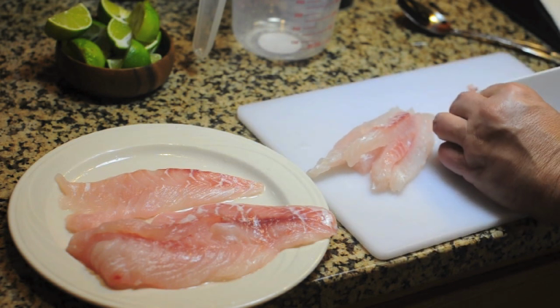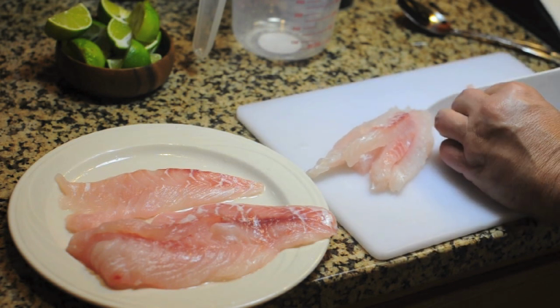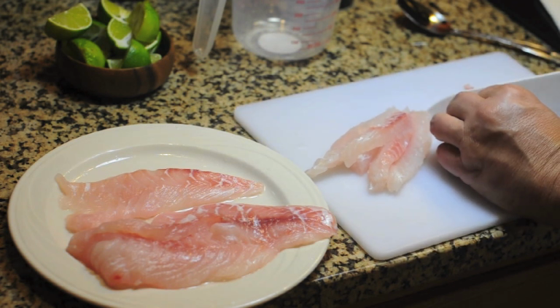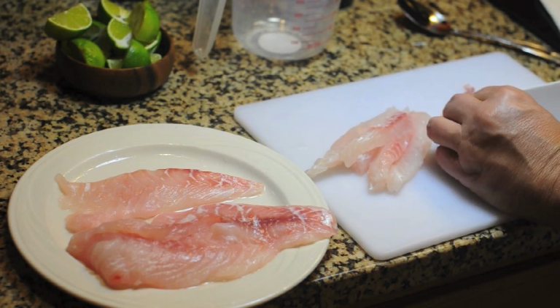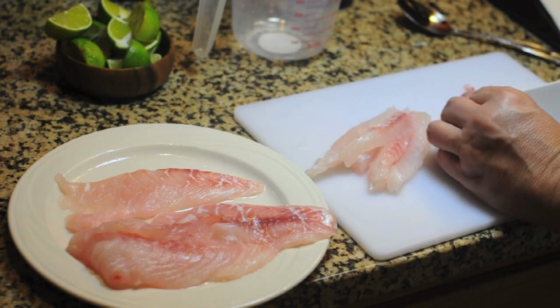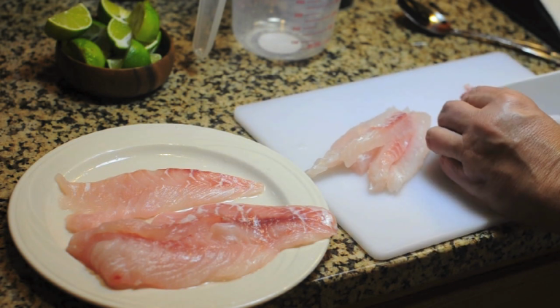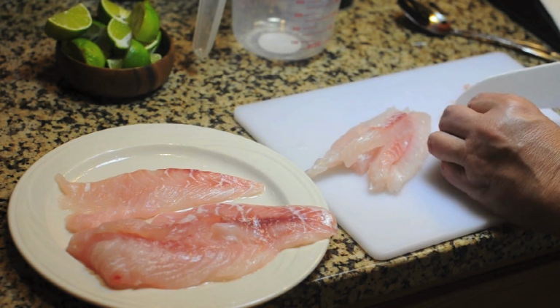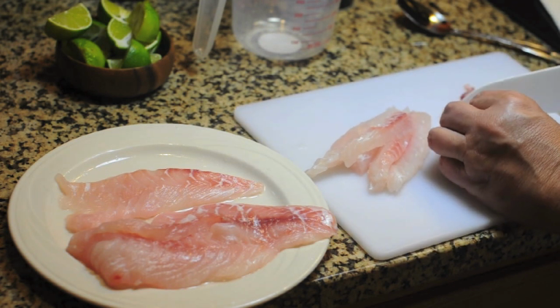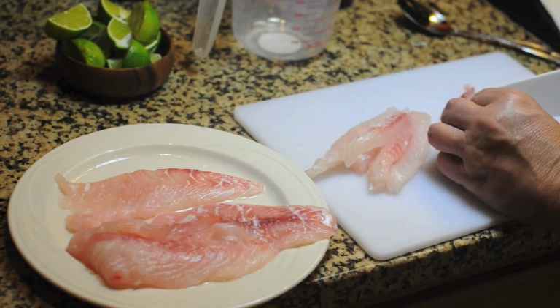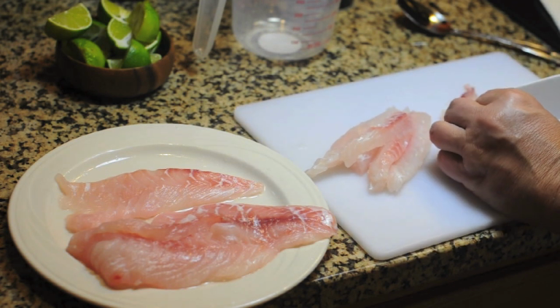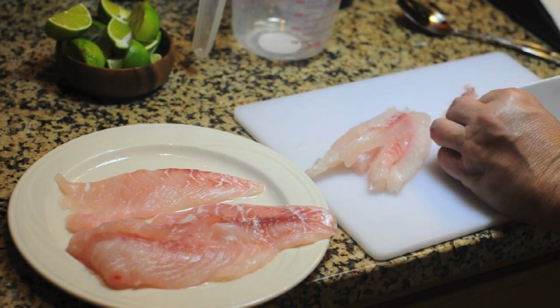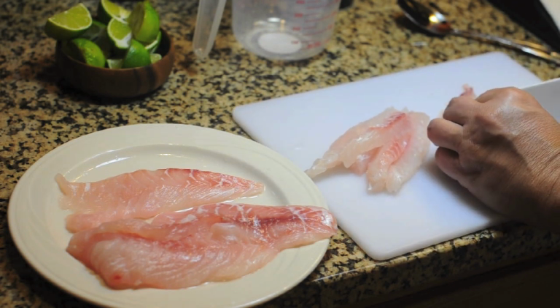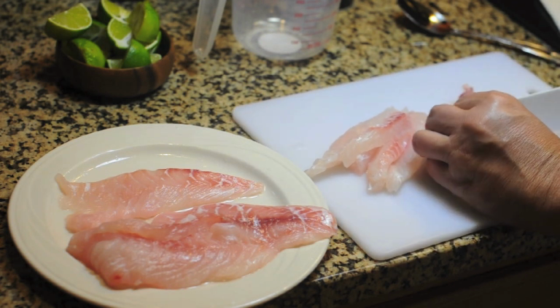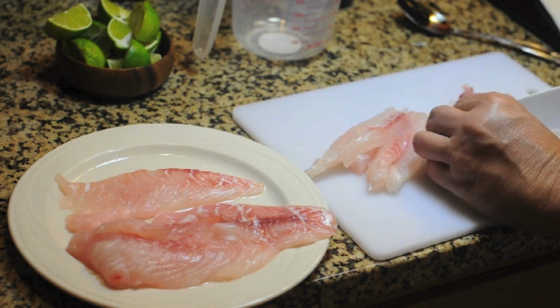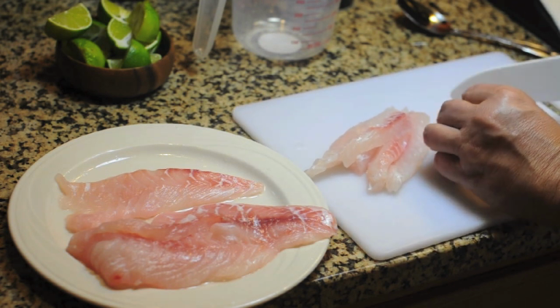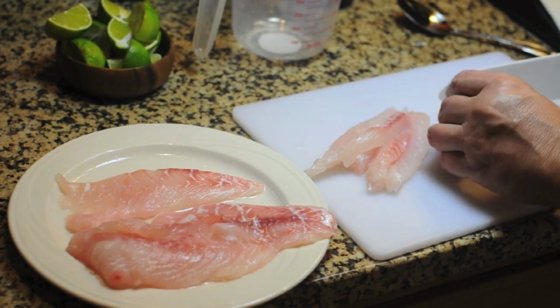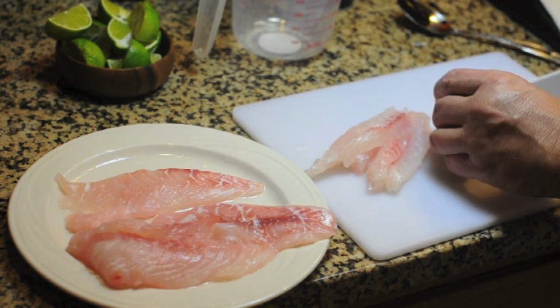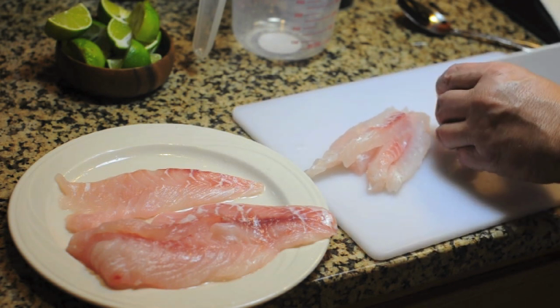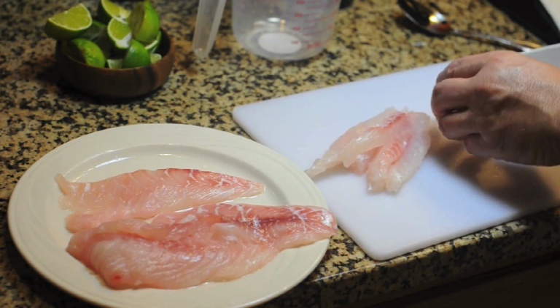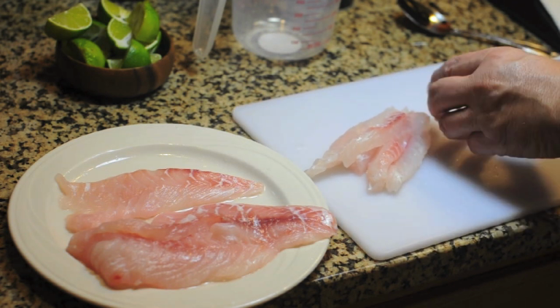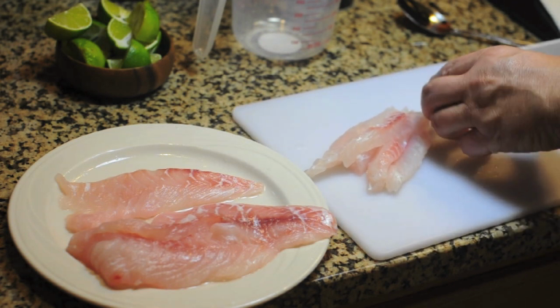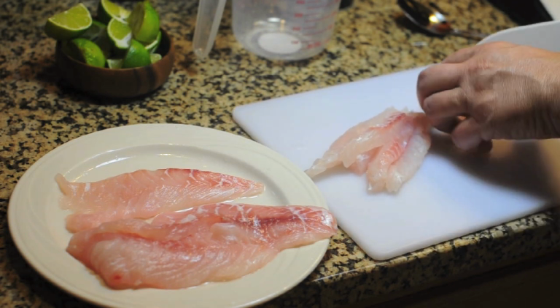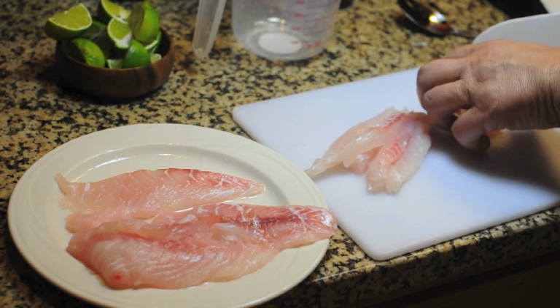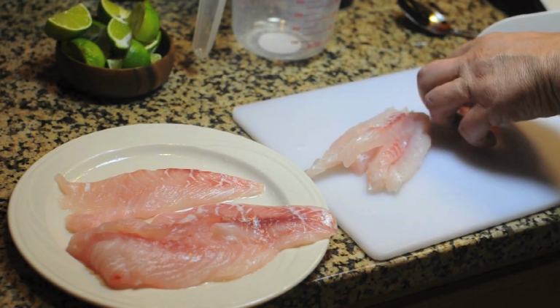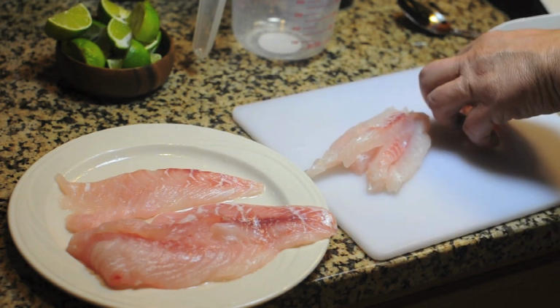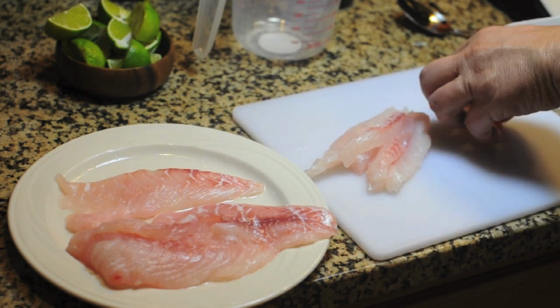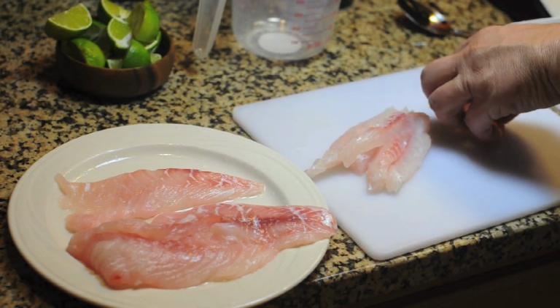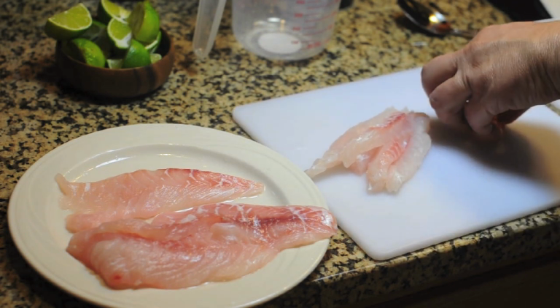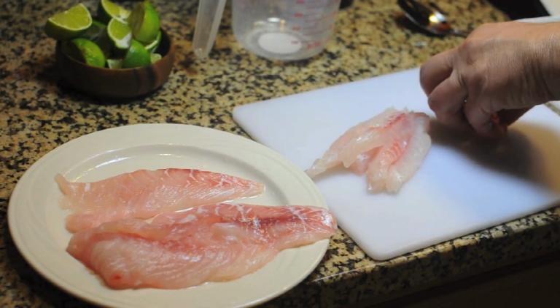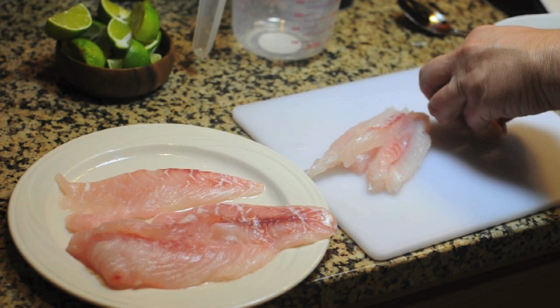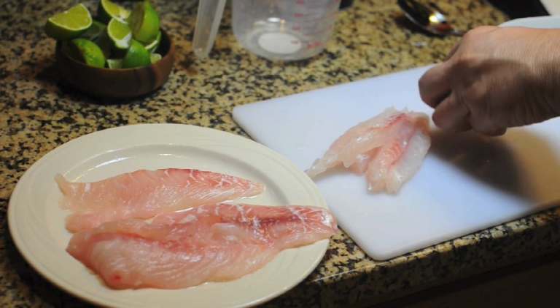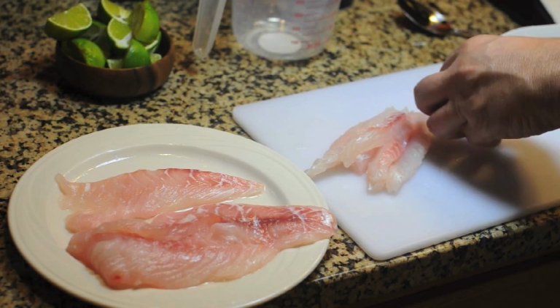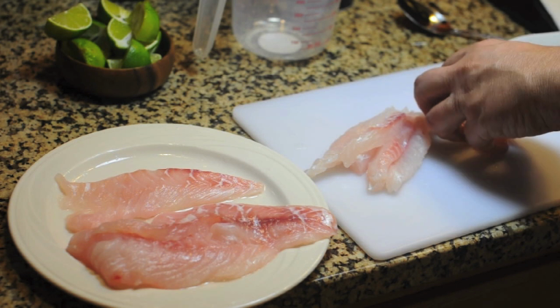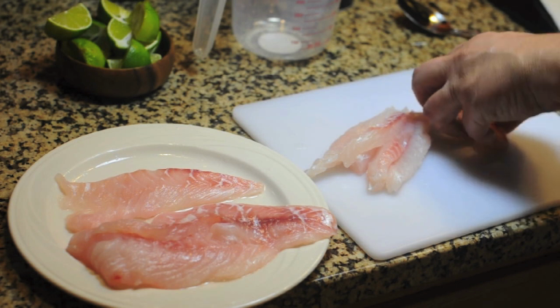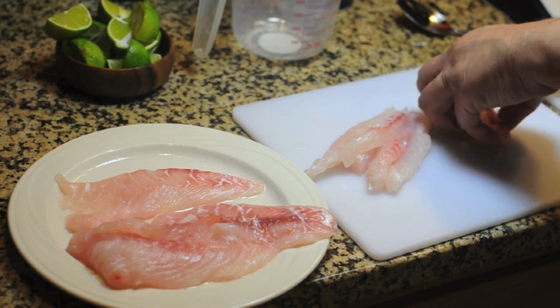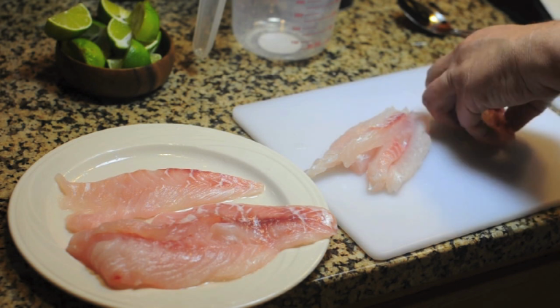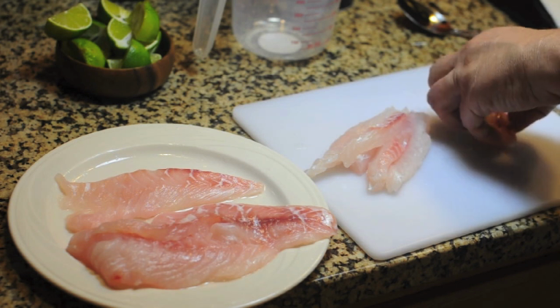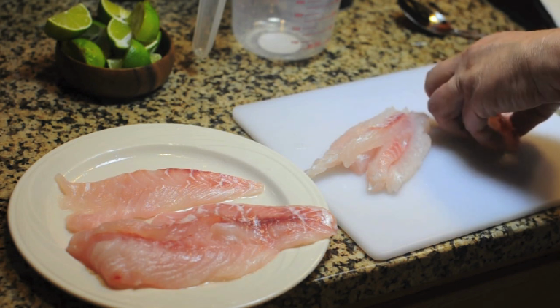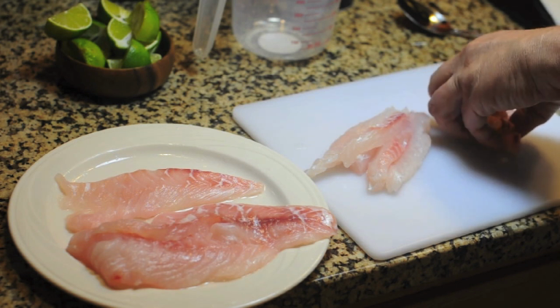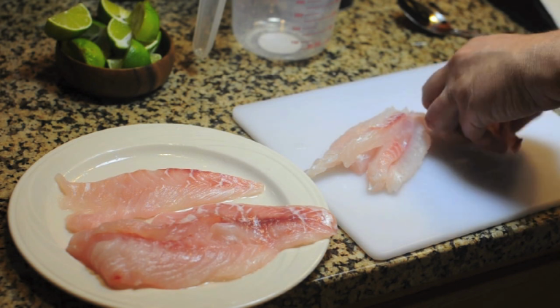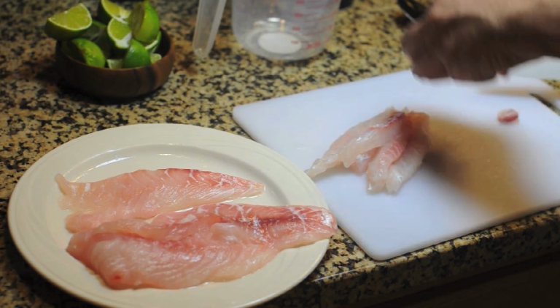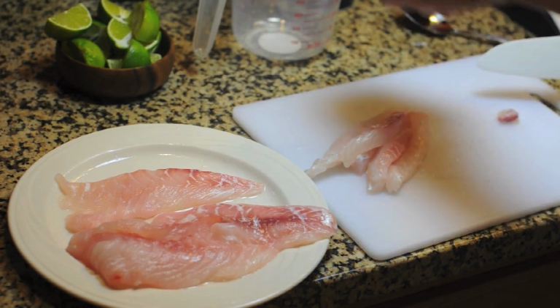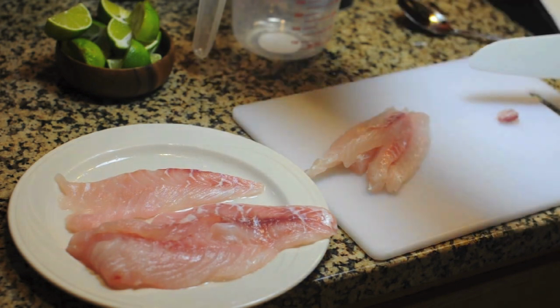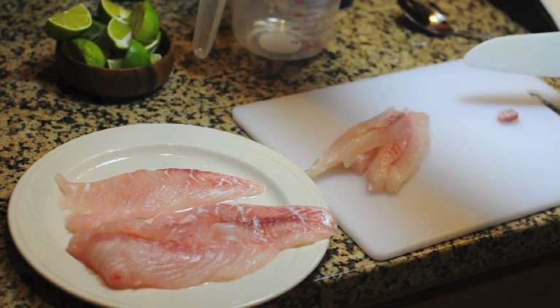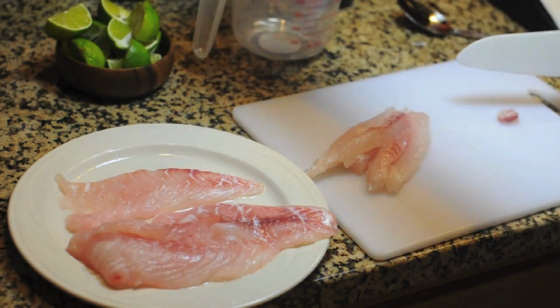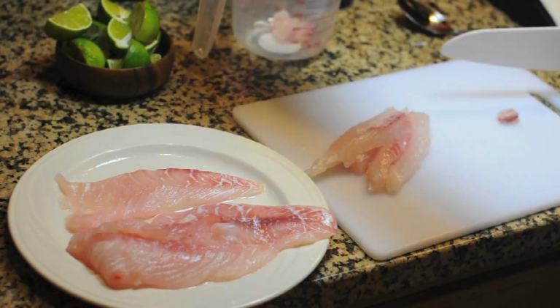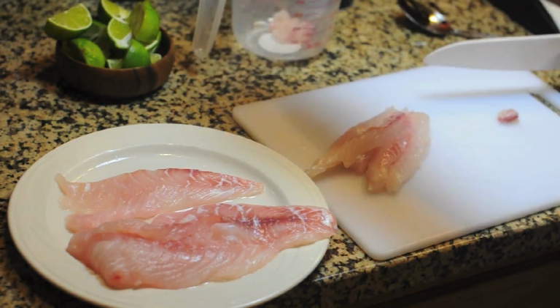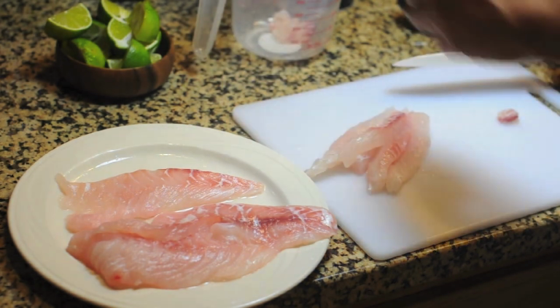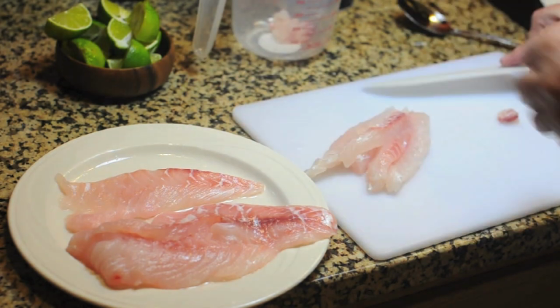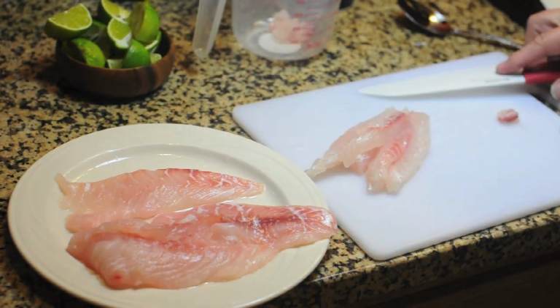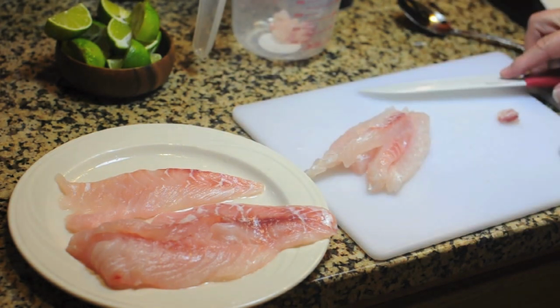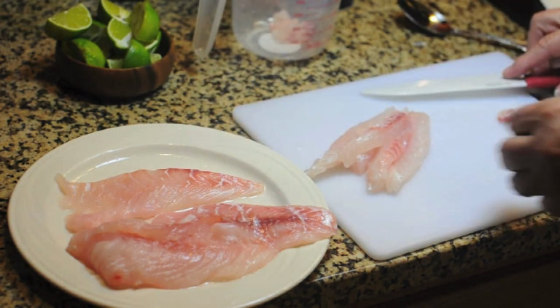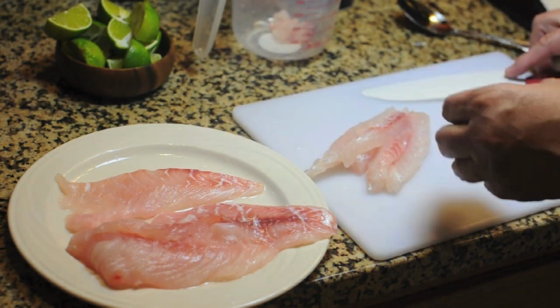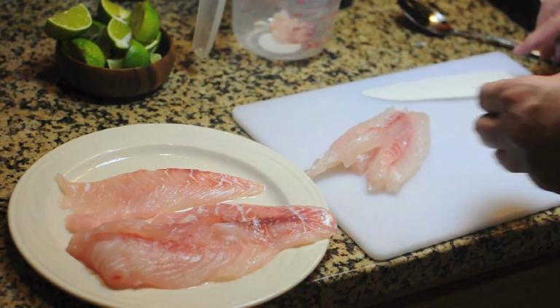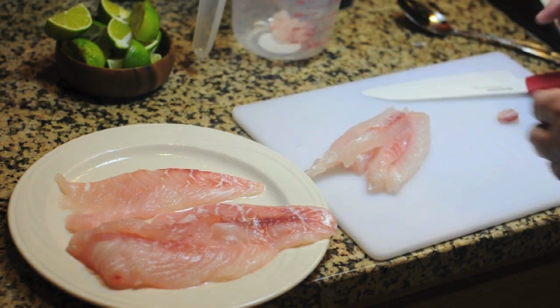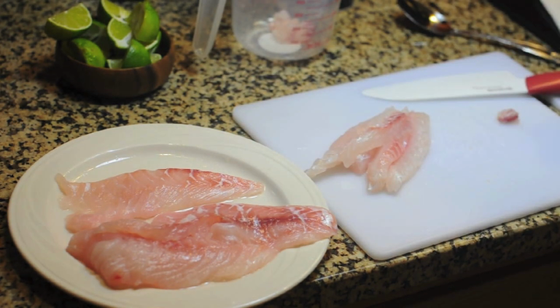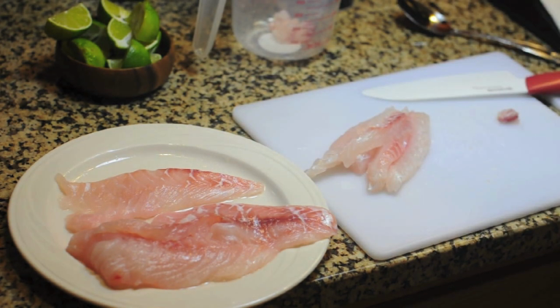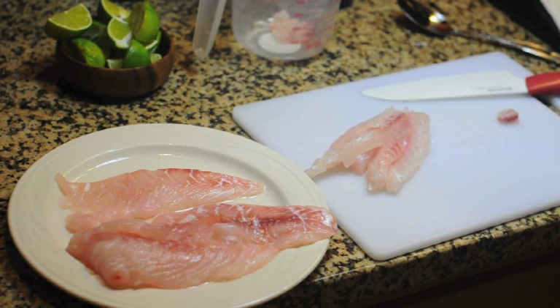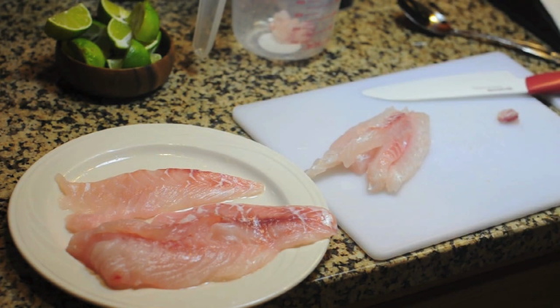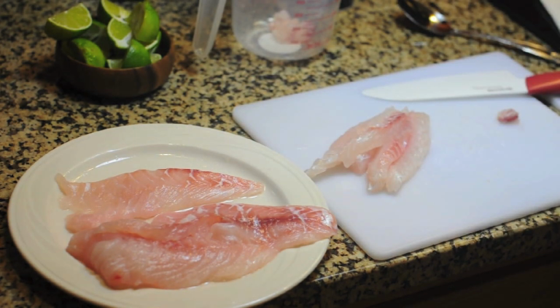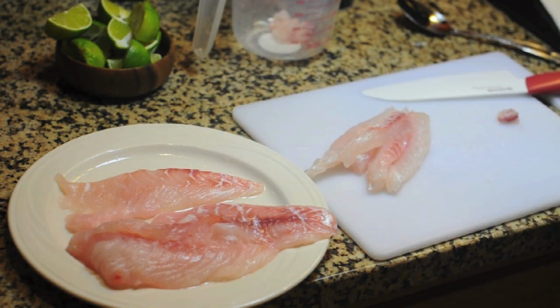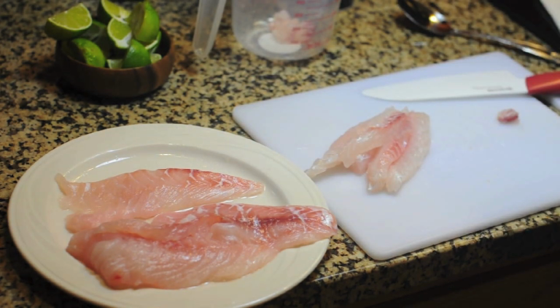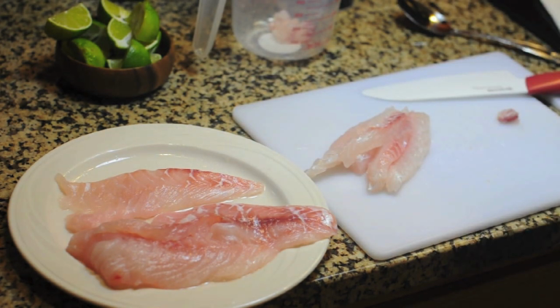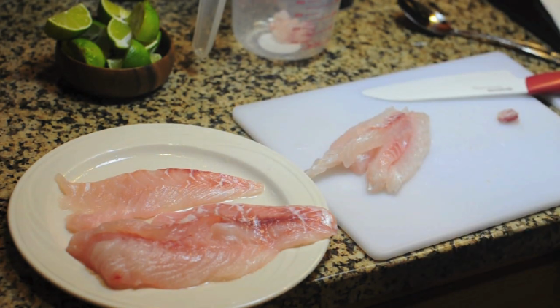The acid from the lime juice is going to attack the meat. I'm going to continue dicing that up.